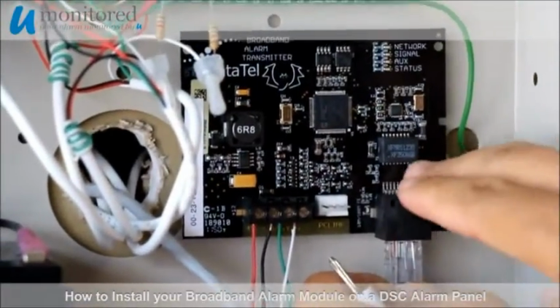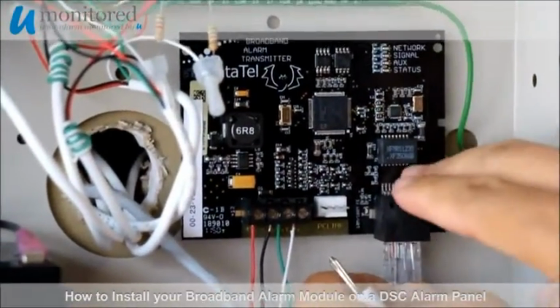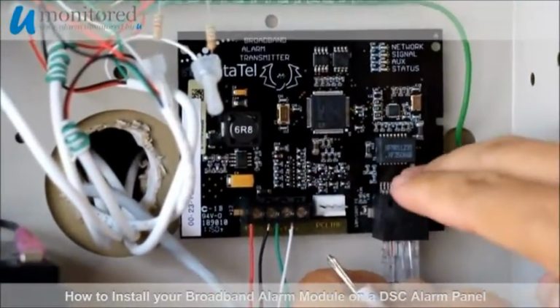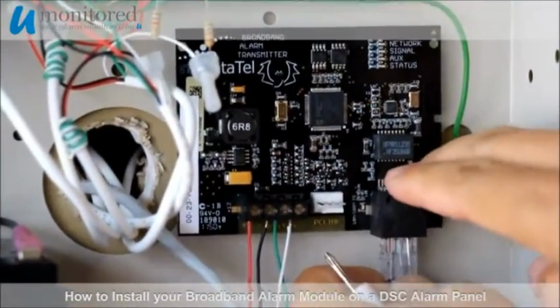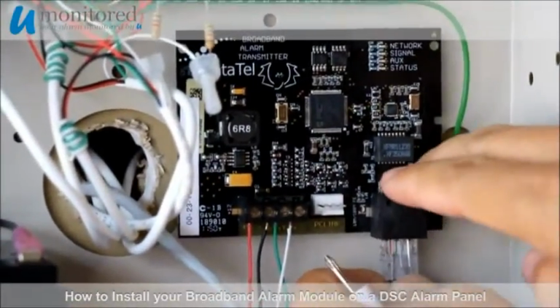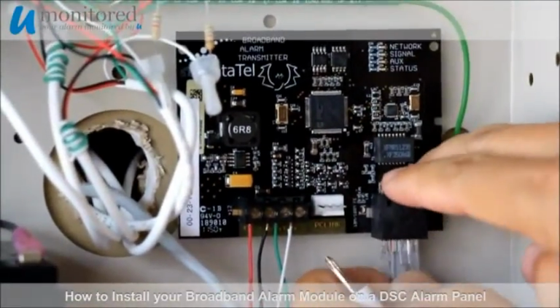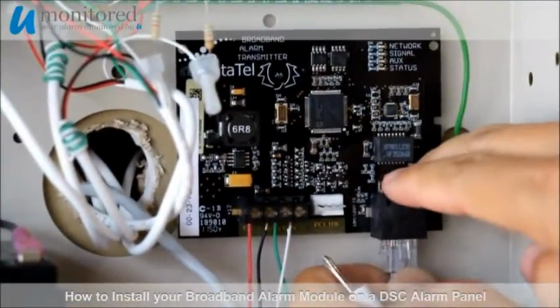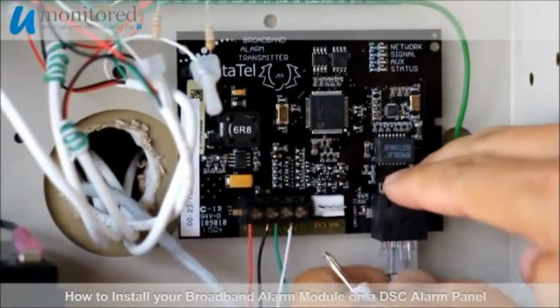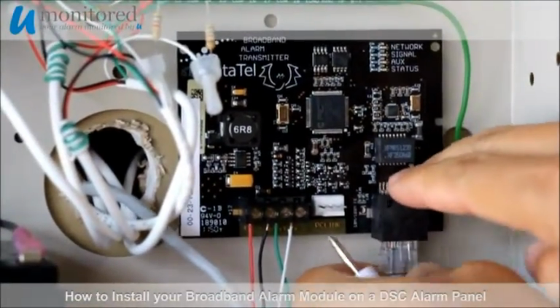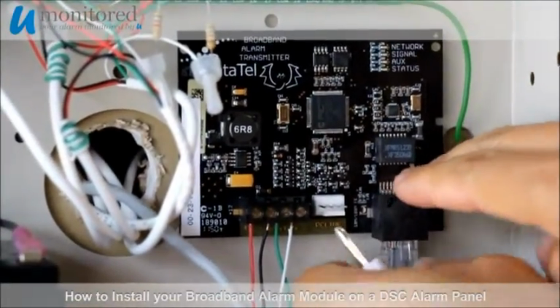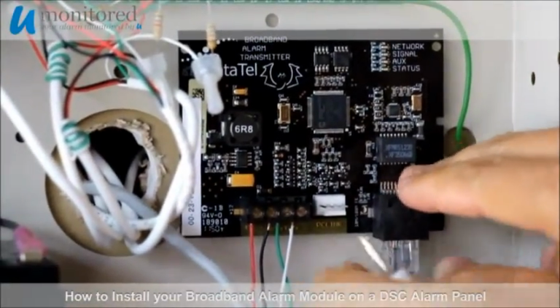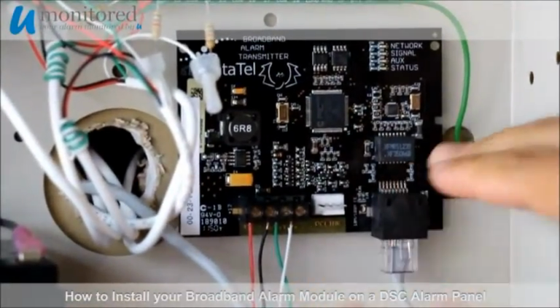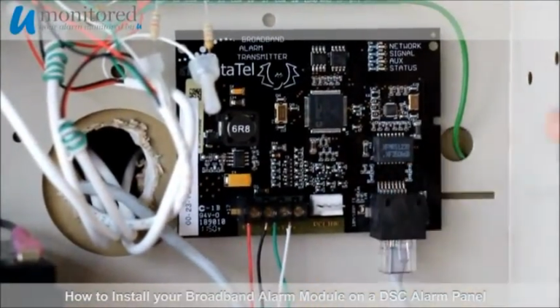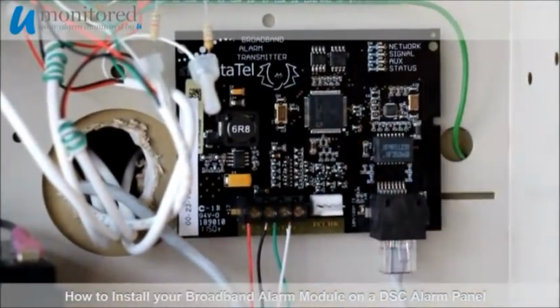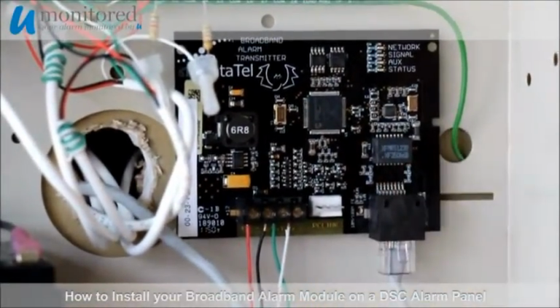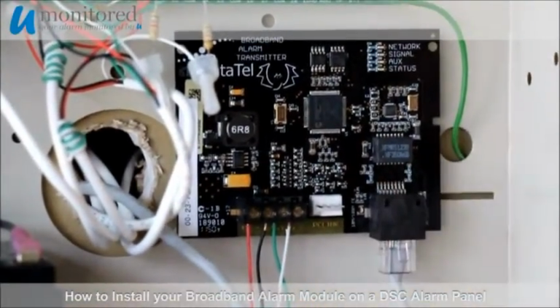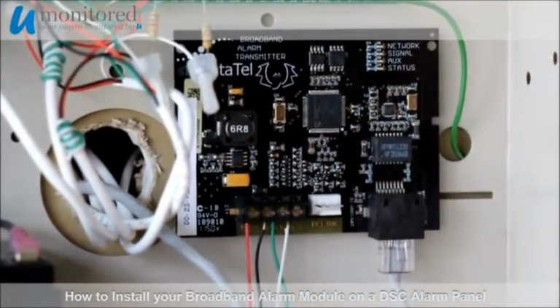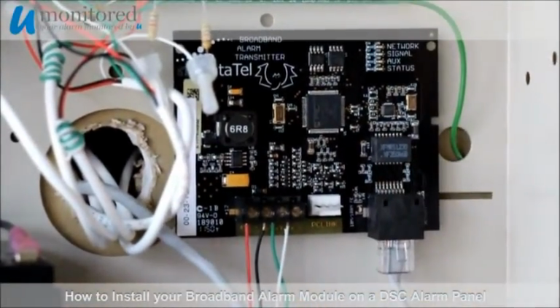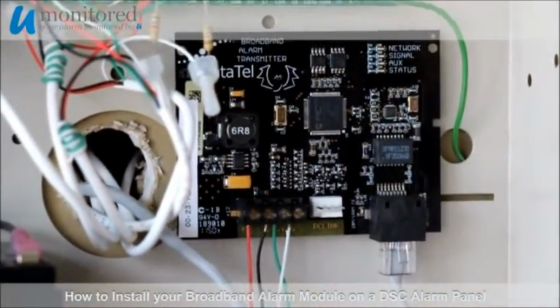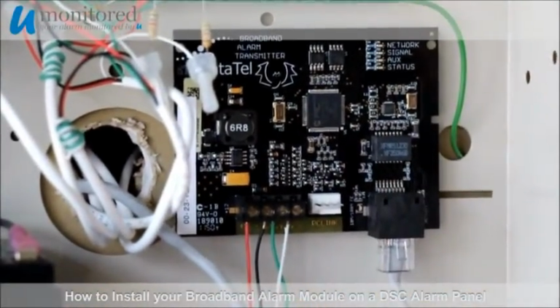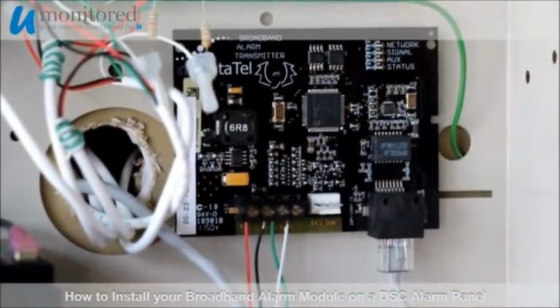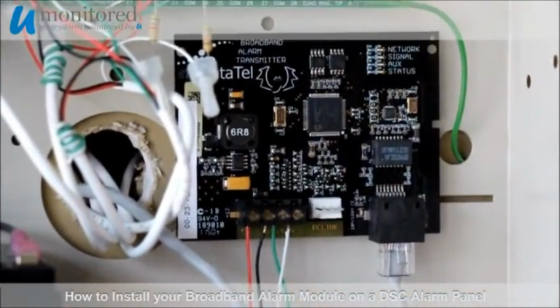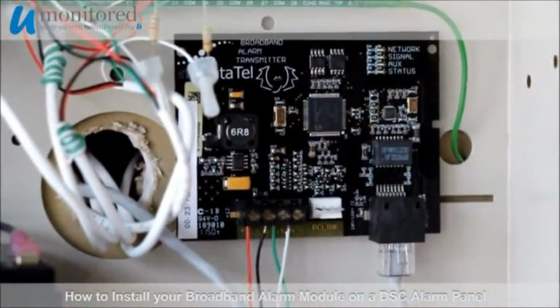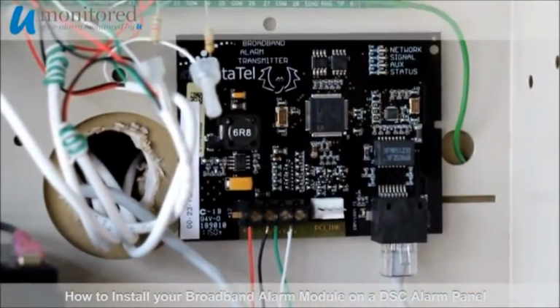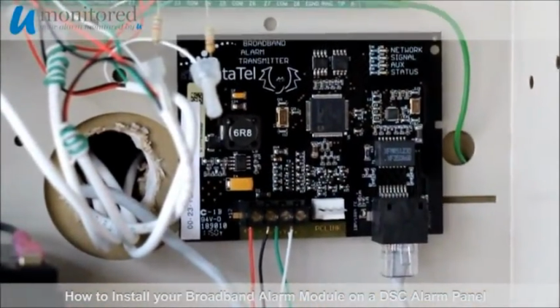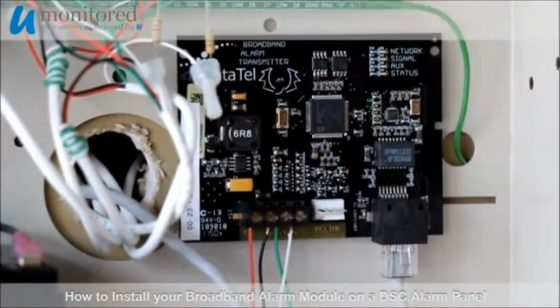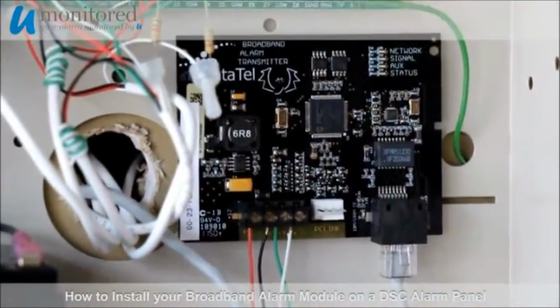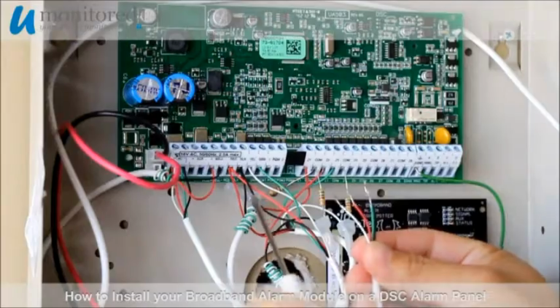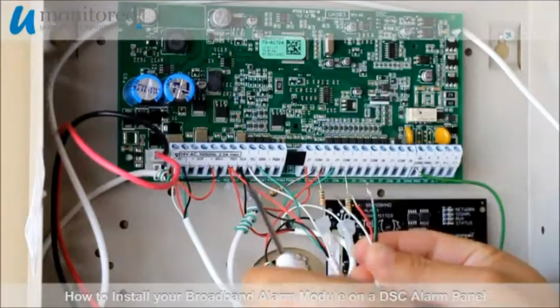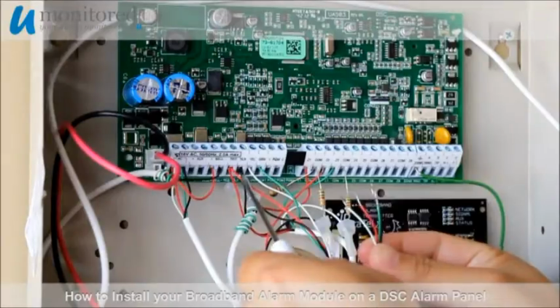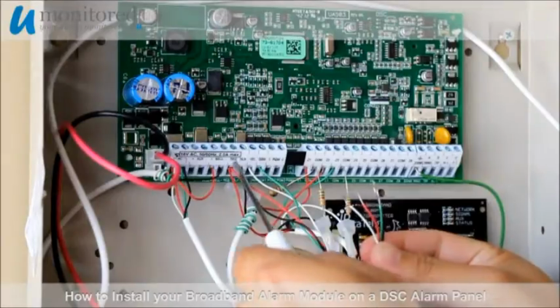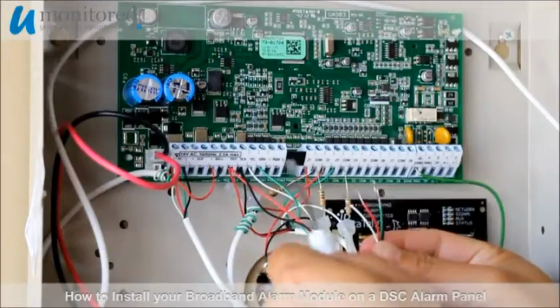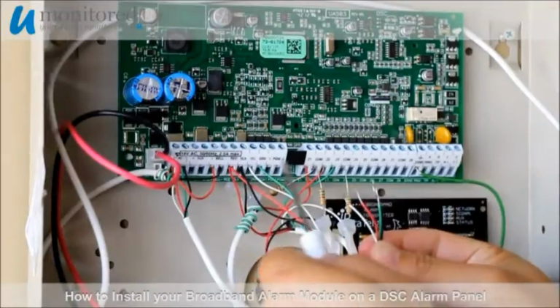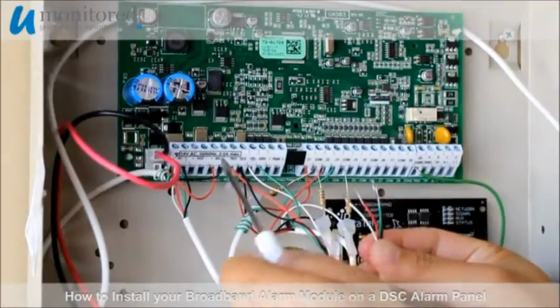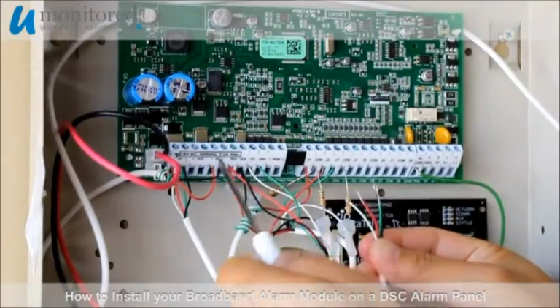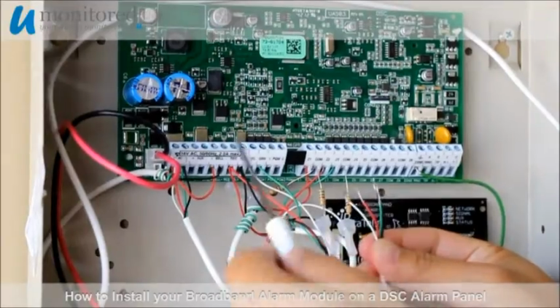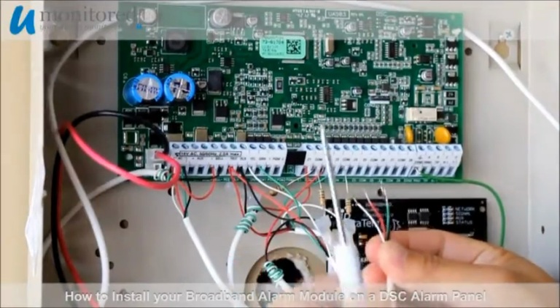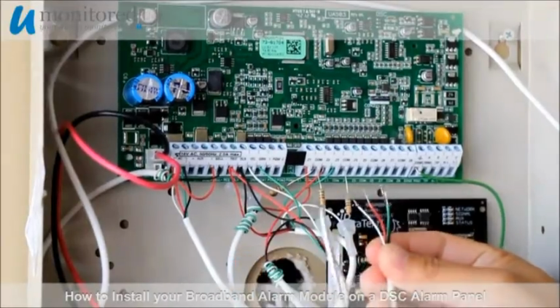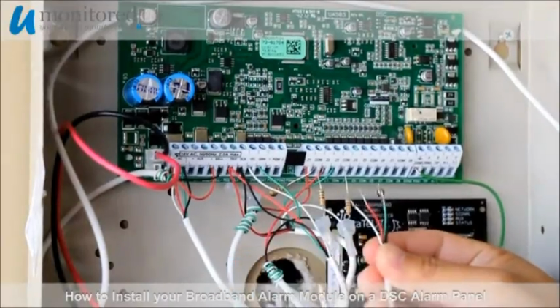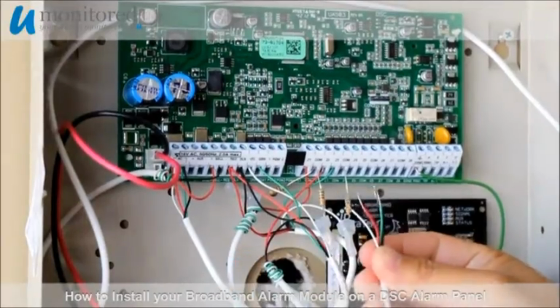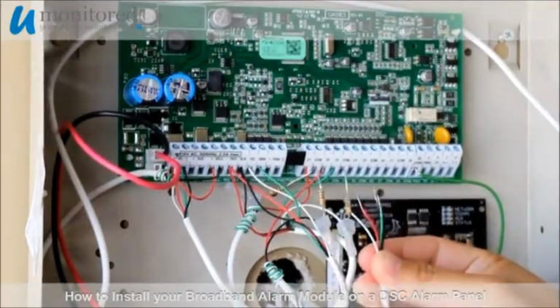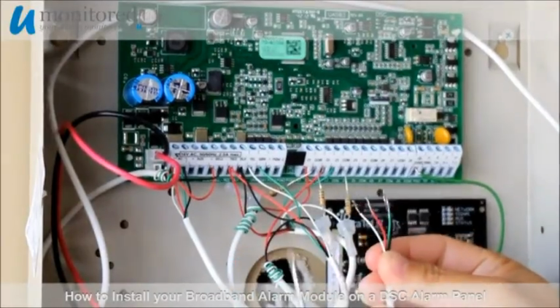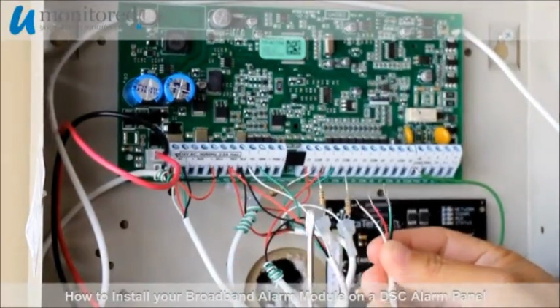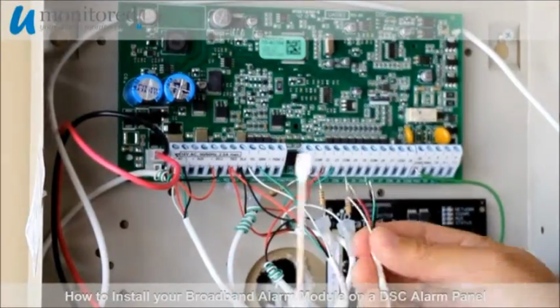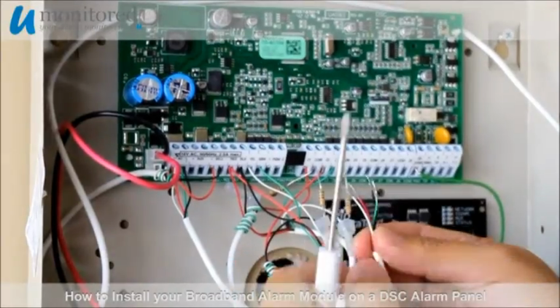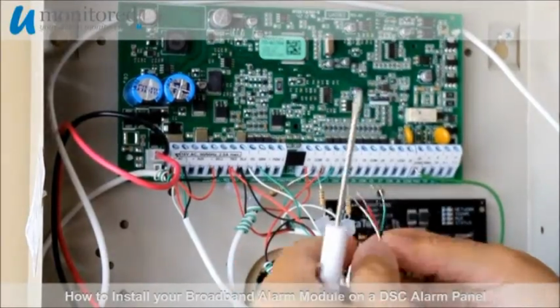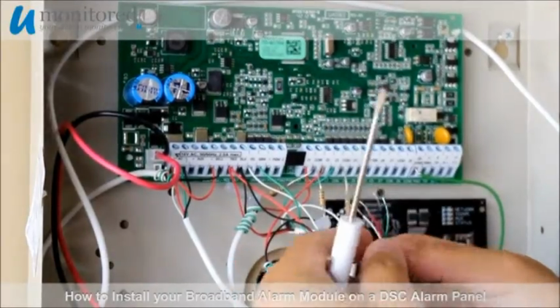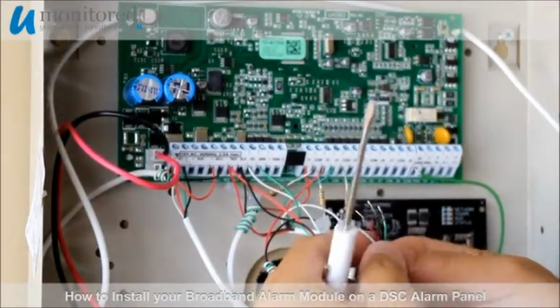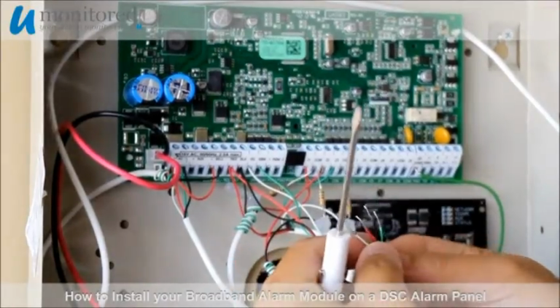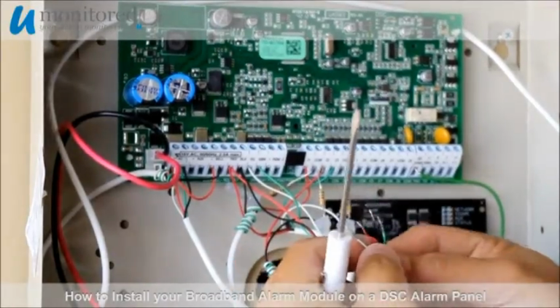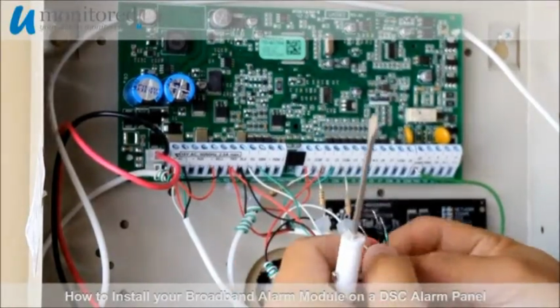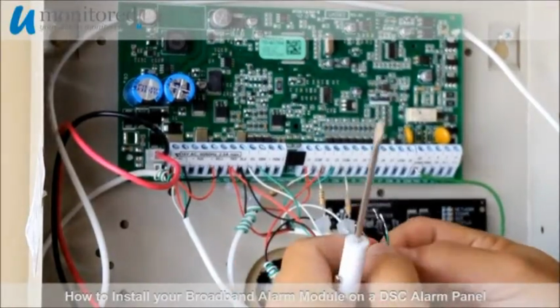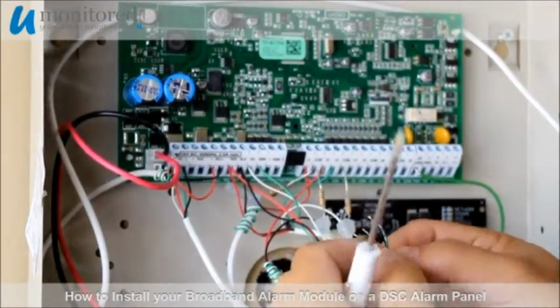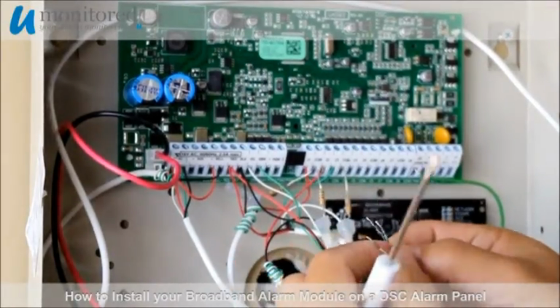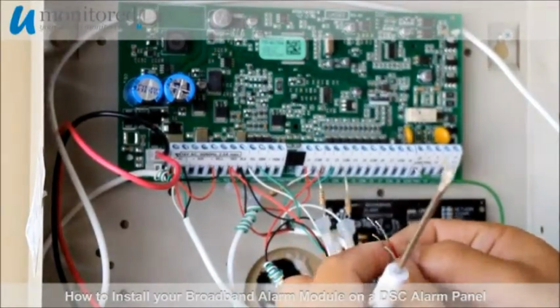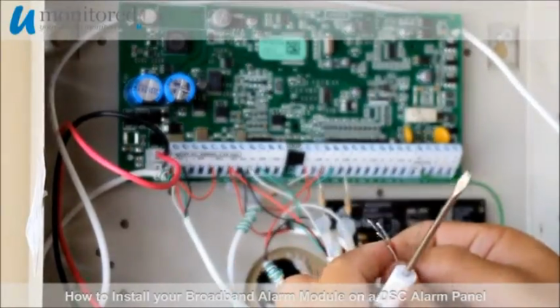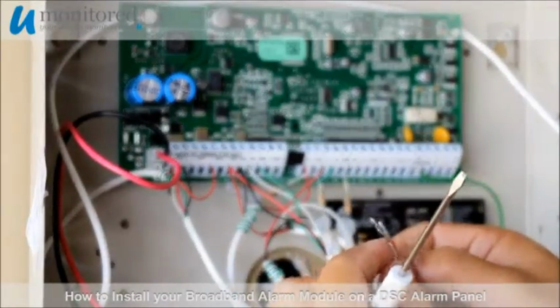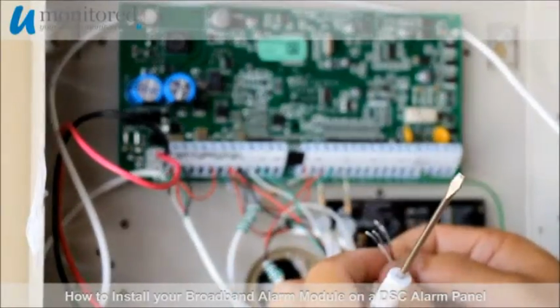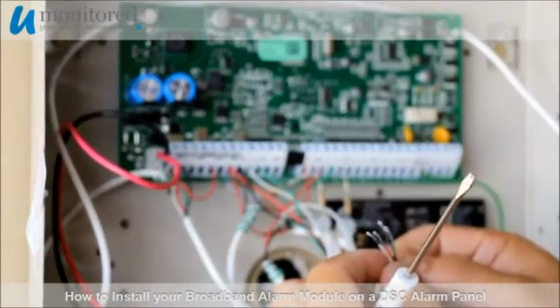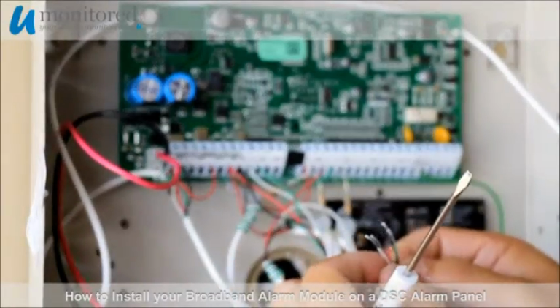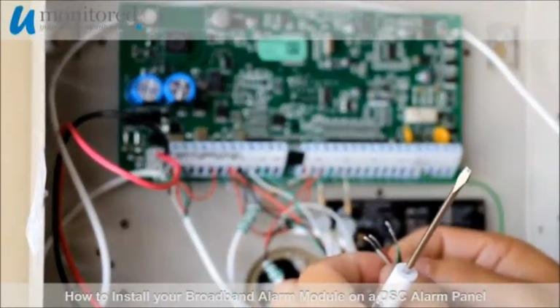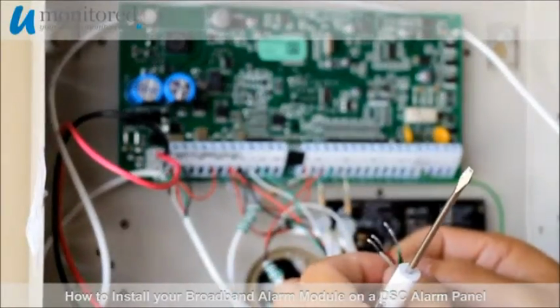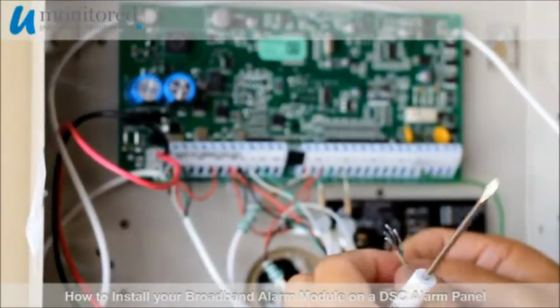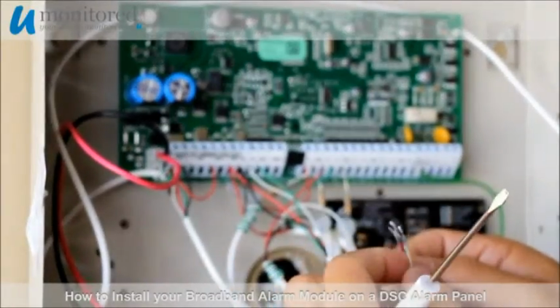And now we'll wire in our broadband alarm module. The wires will go into the same terminals as our alarm keypad.